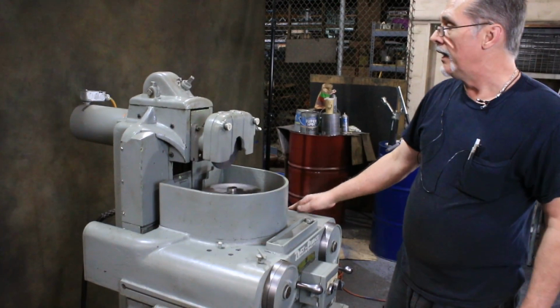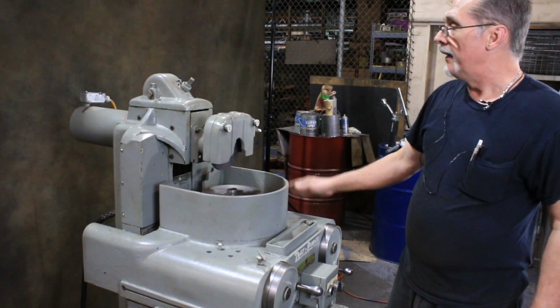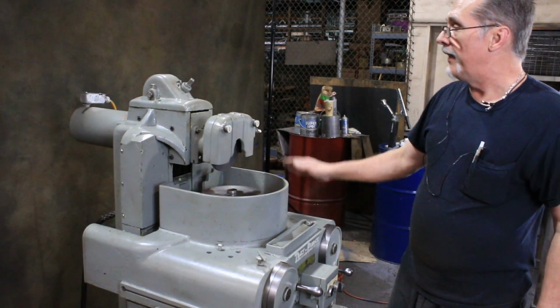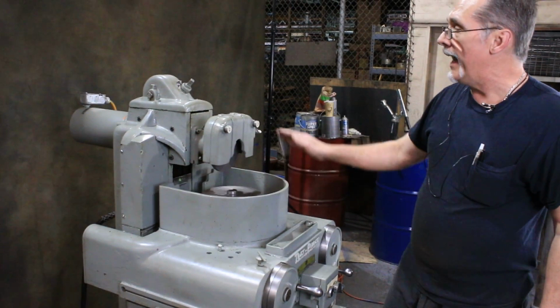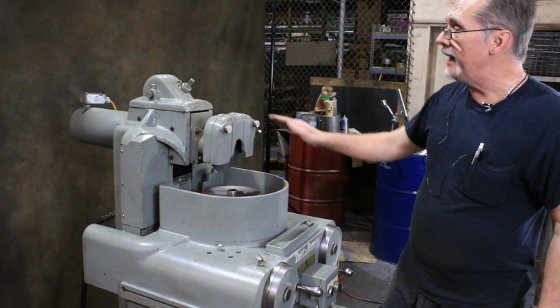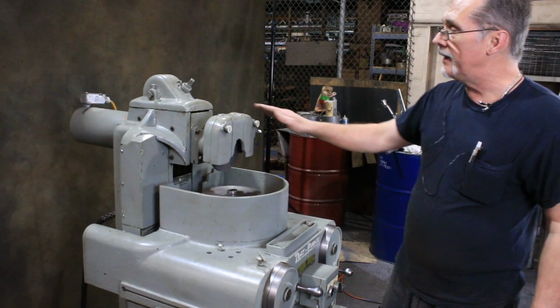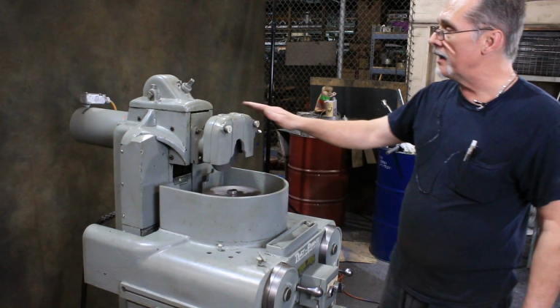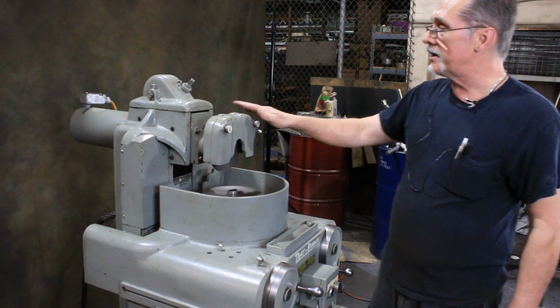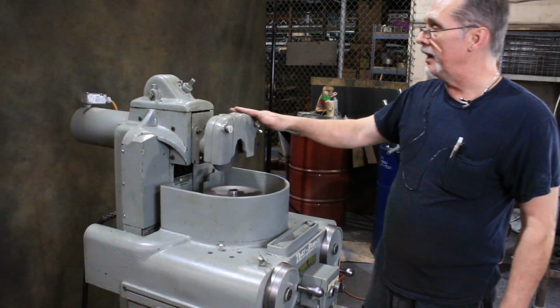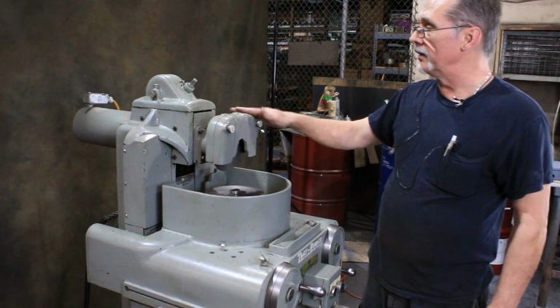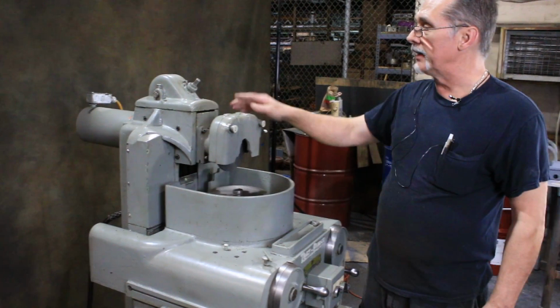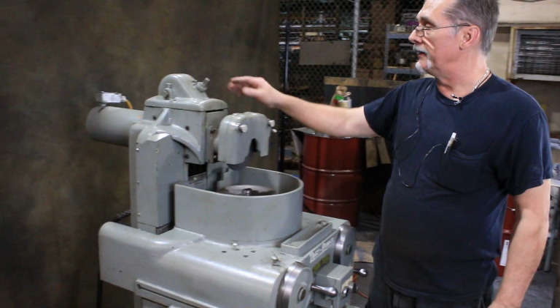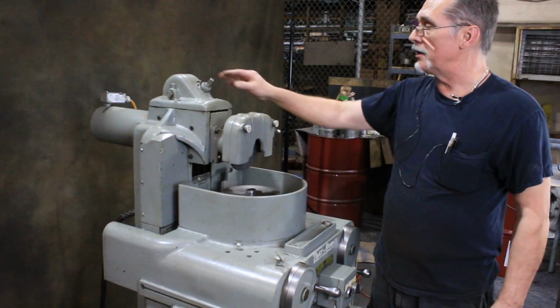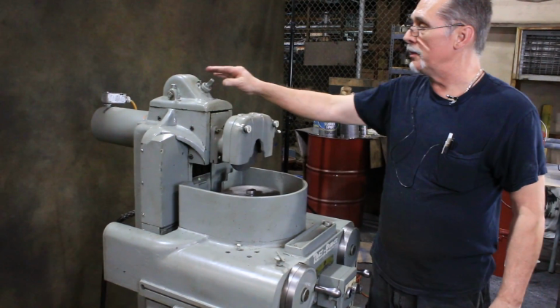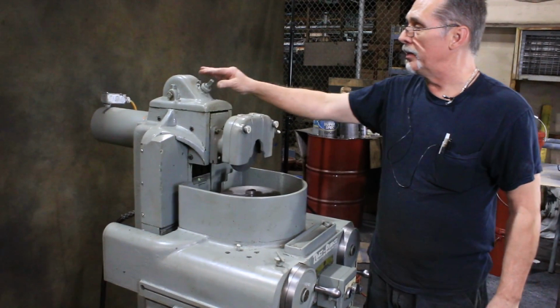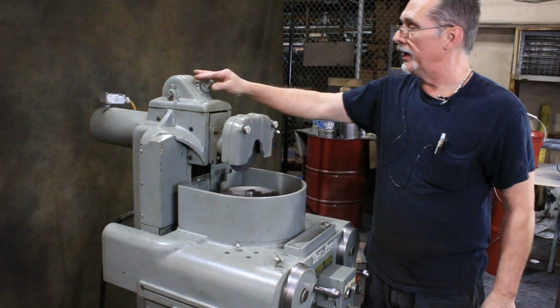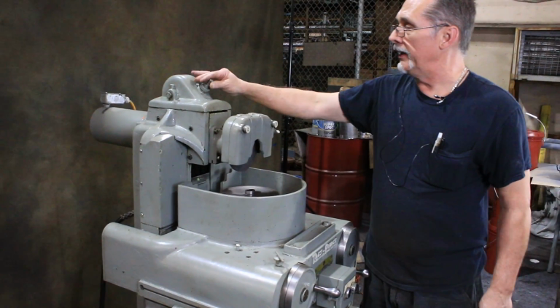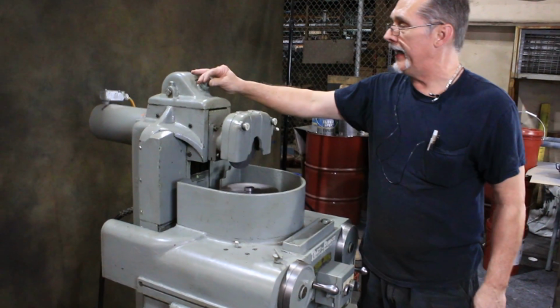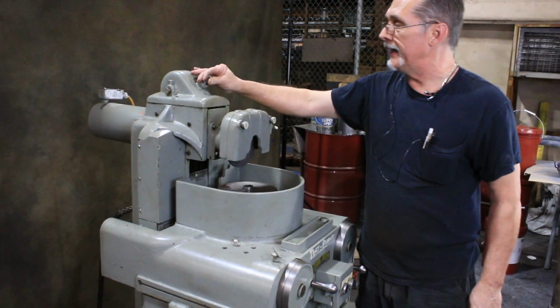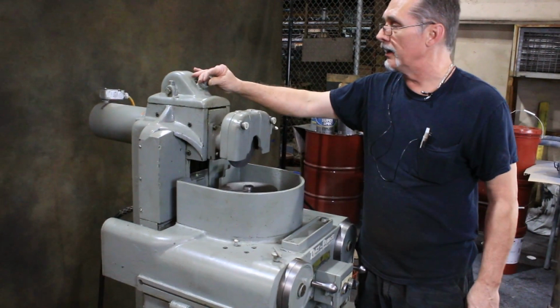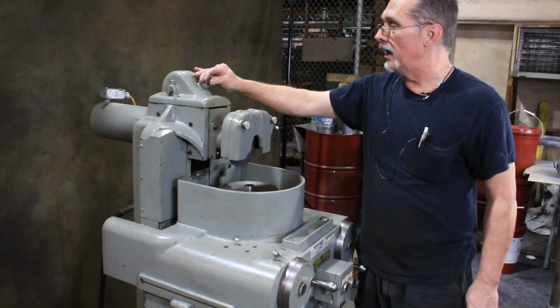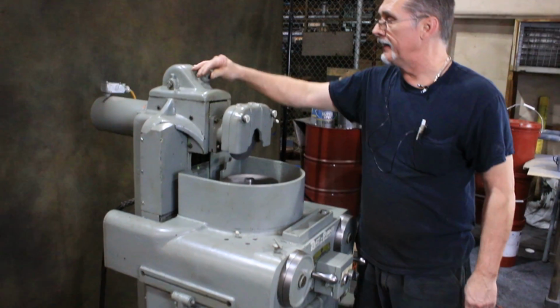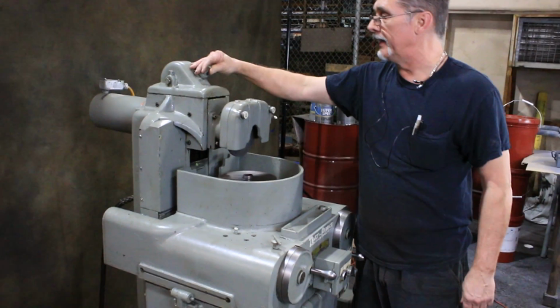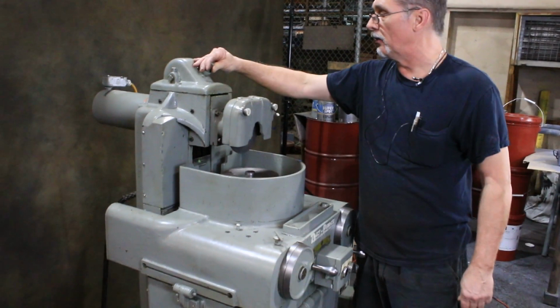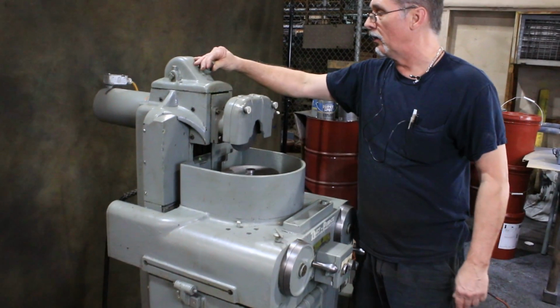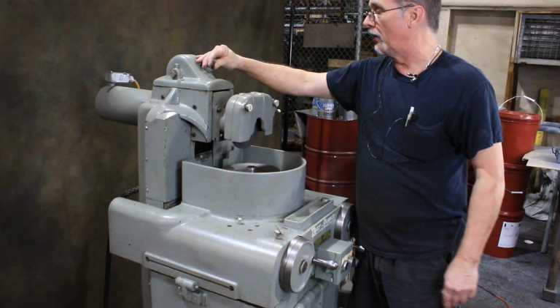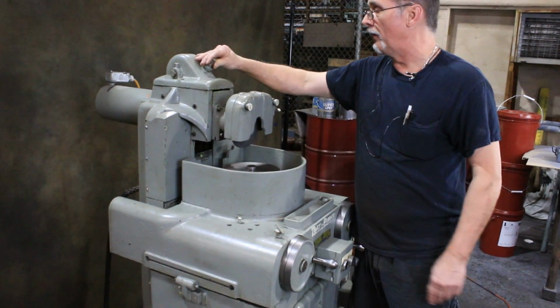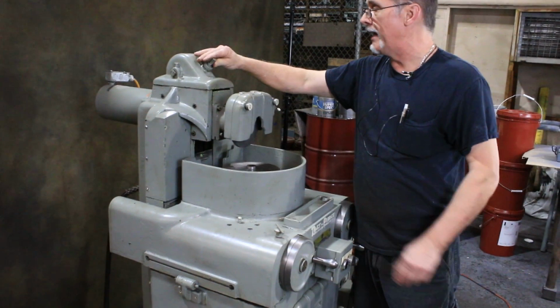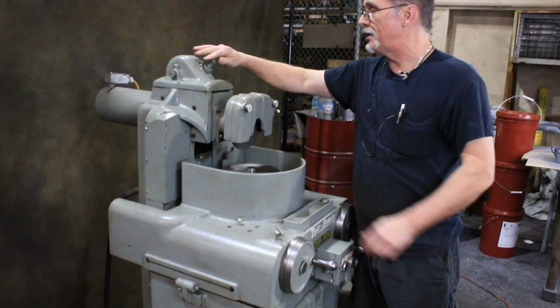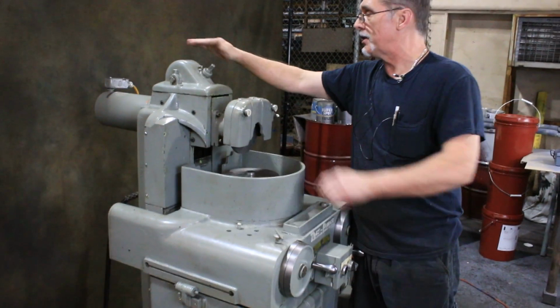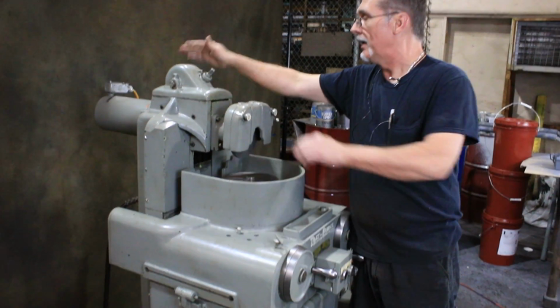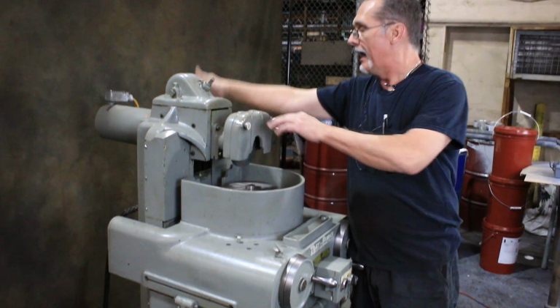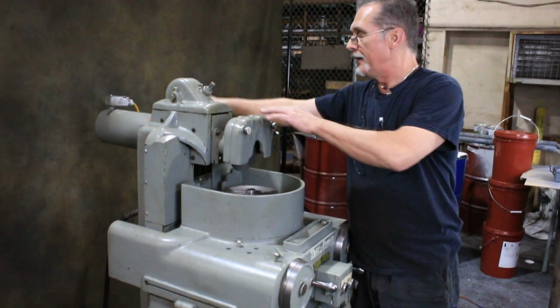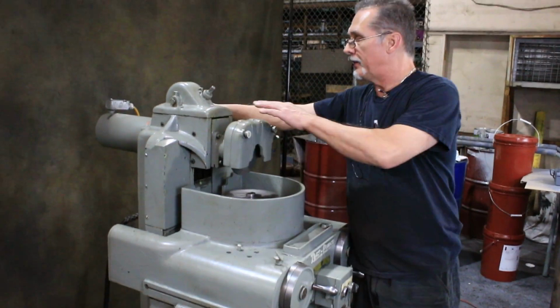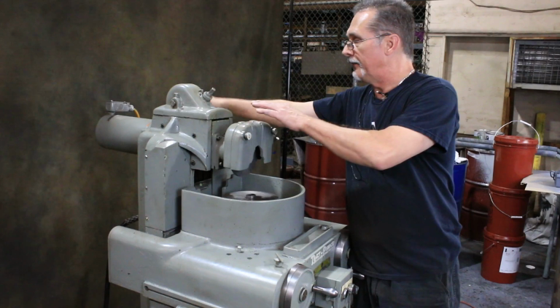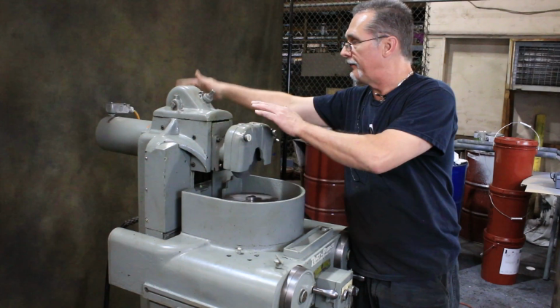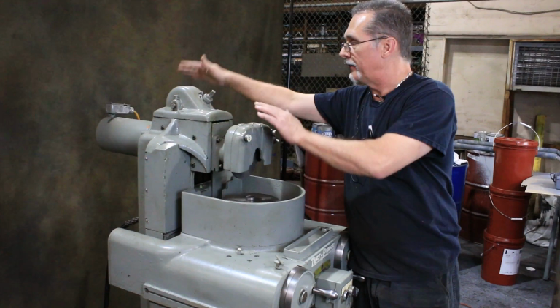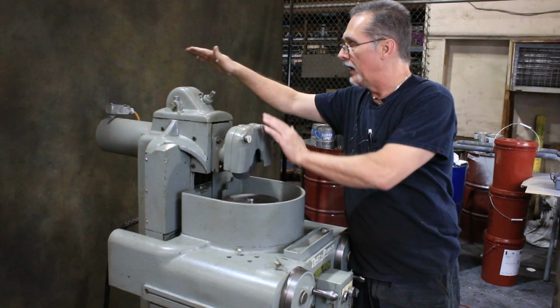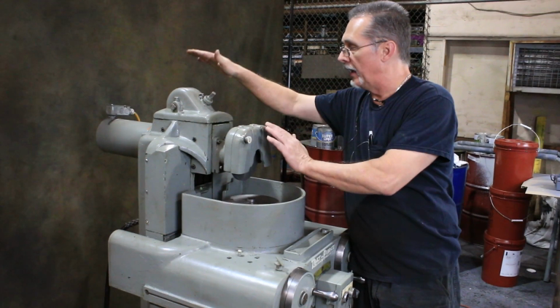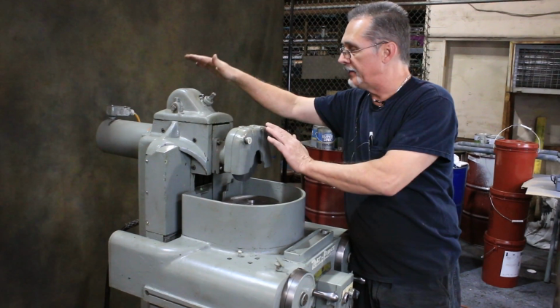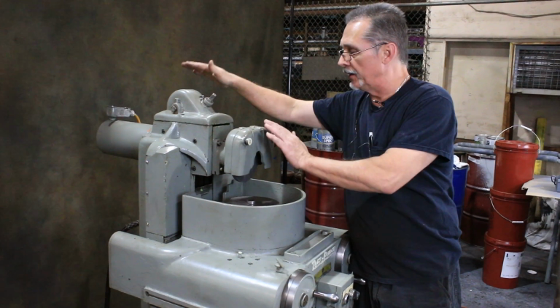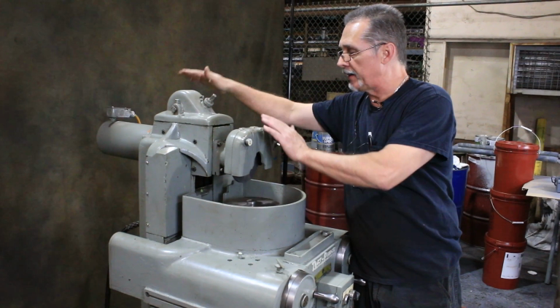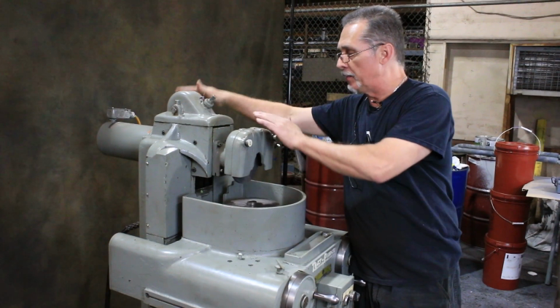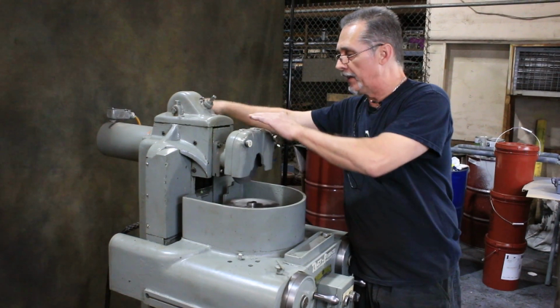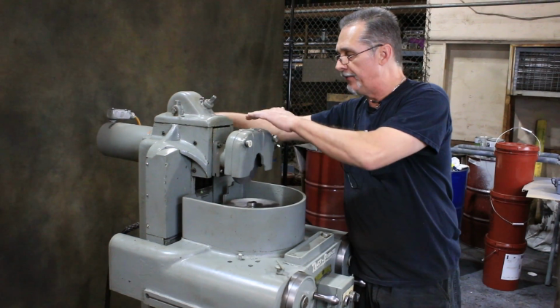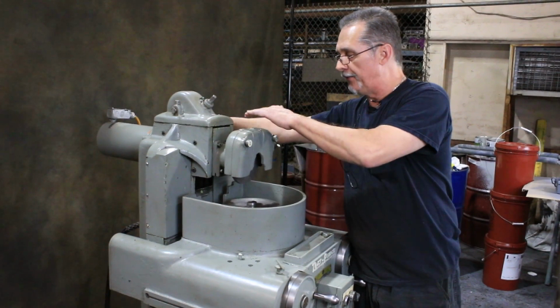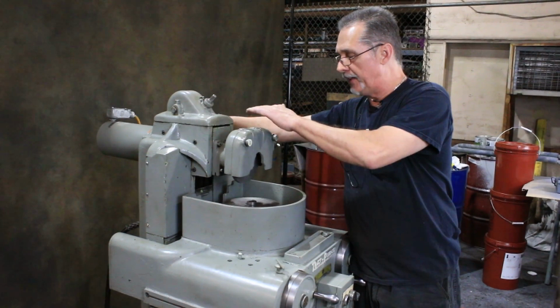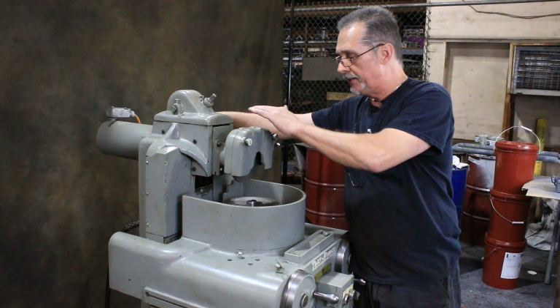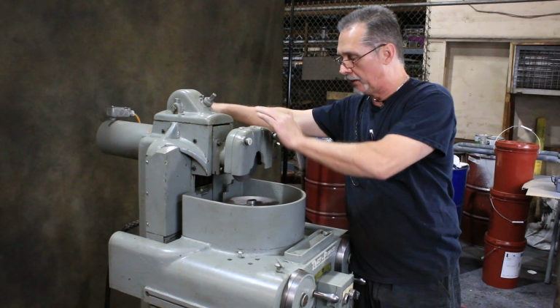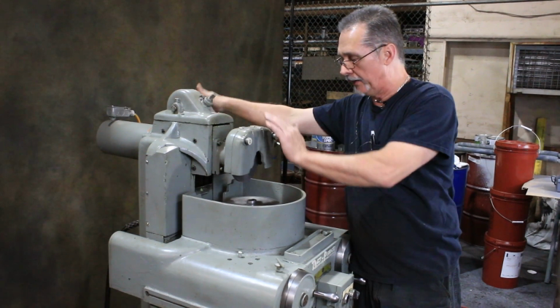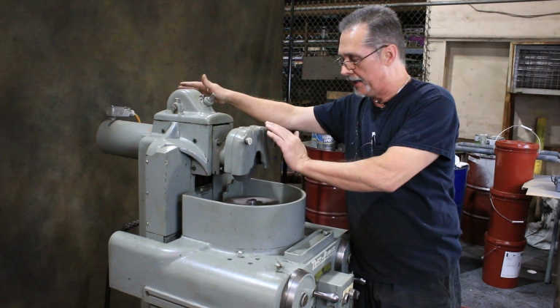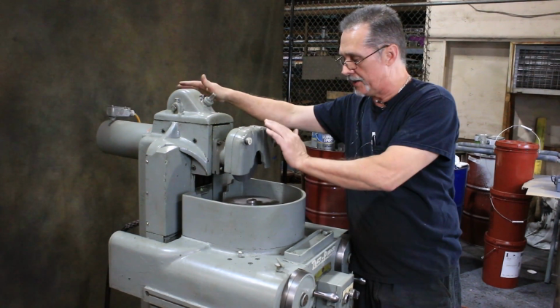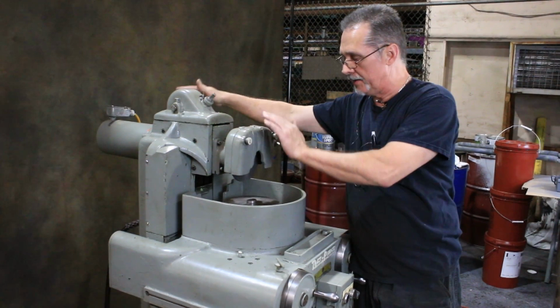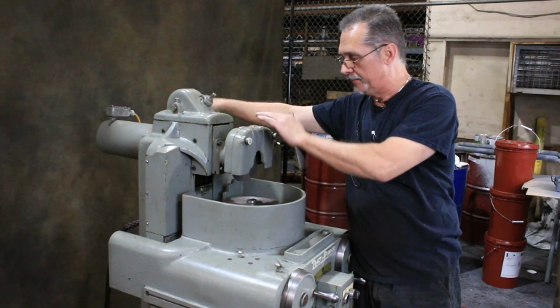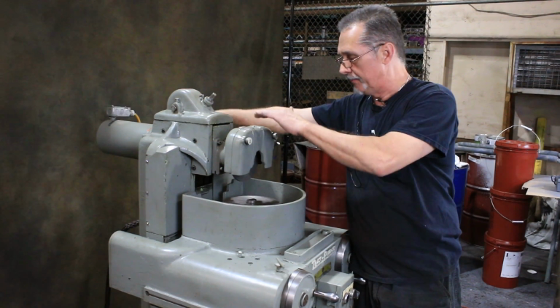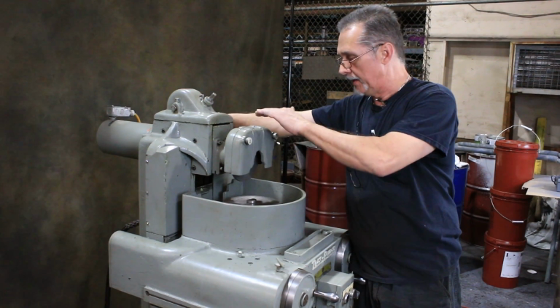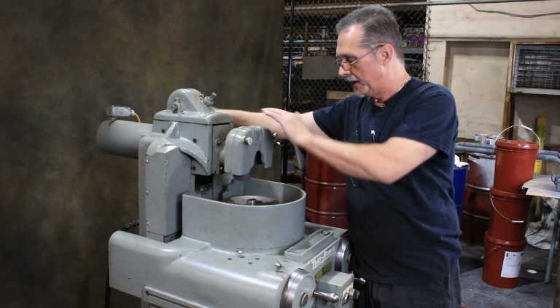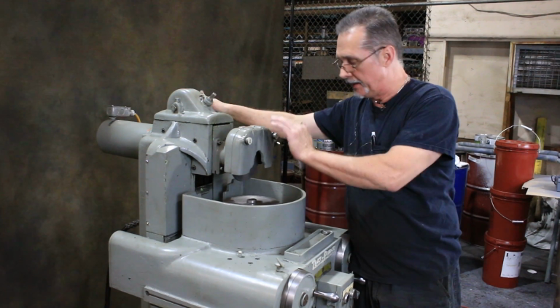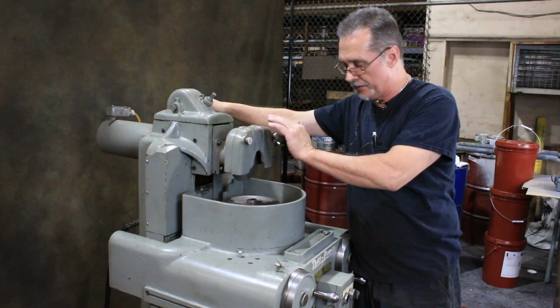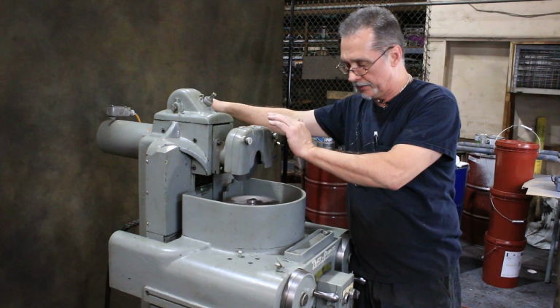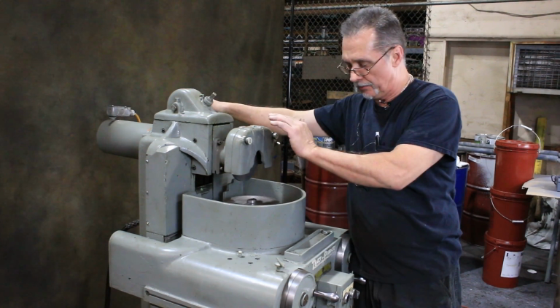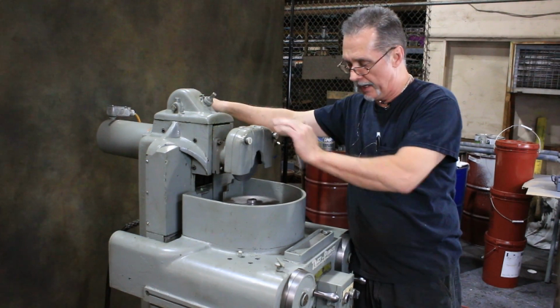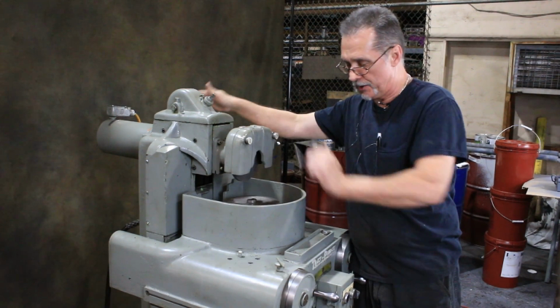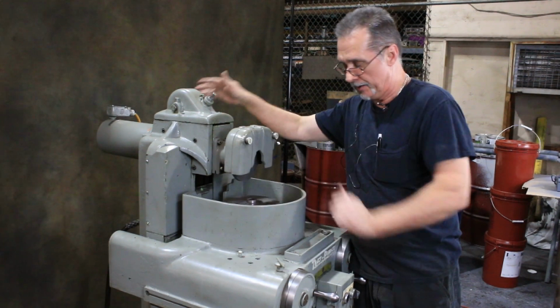The head does tilt on this. You put a handle or a wrench on here and you can tilt, I believe, 15 degrees in either direction.